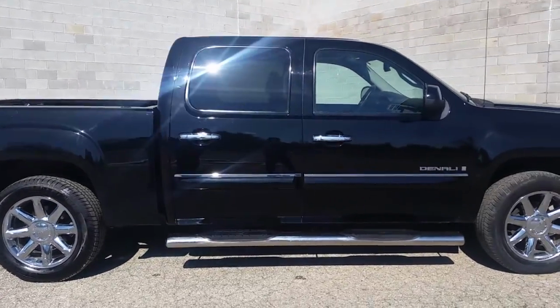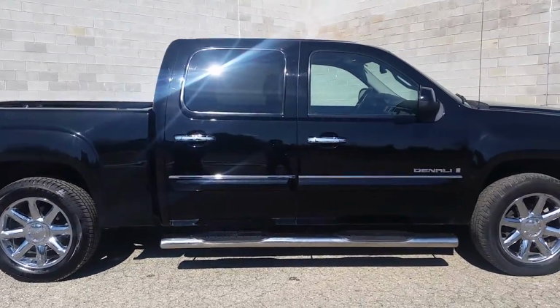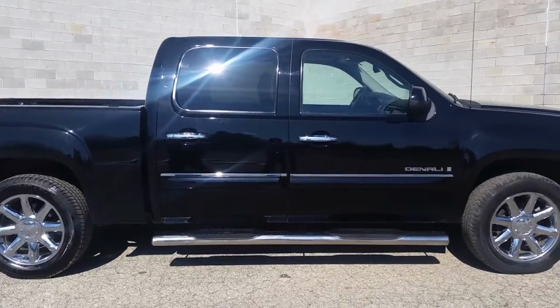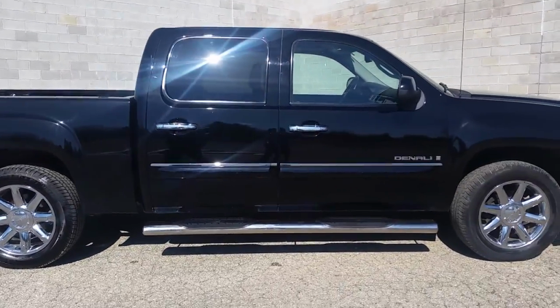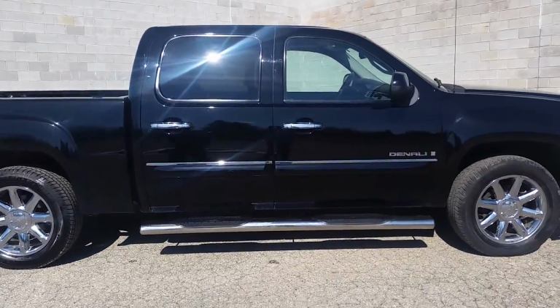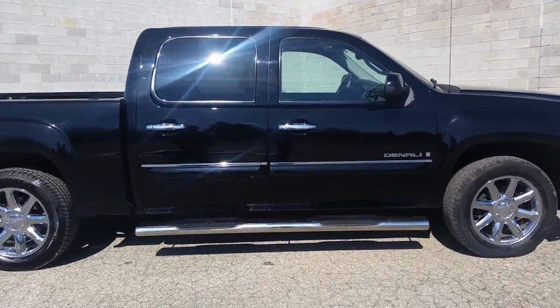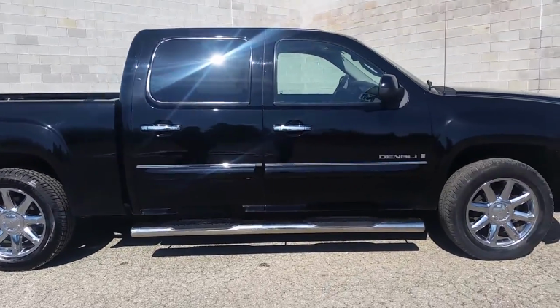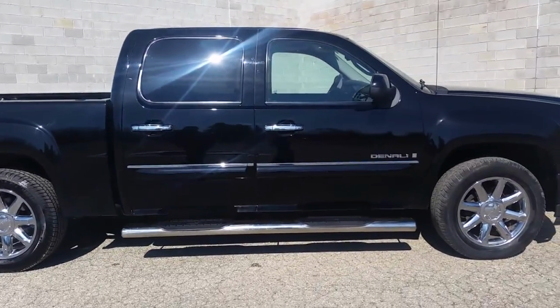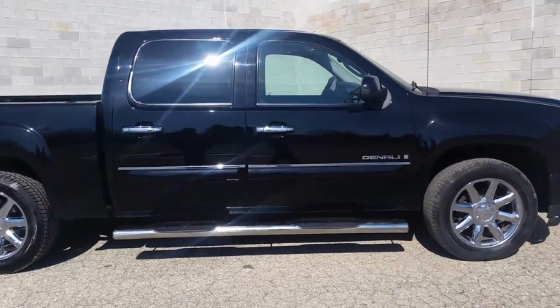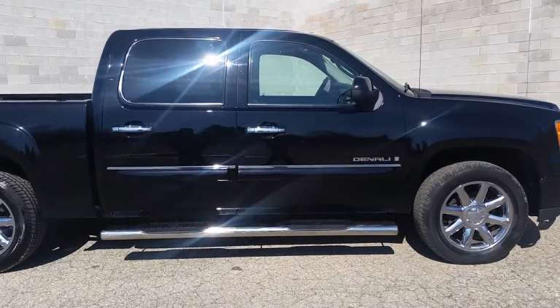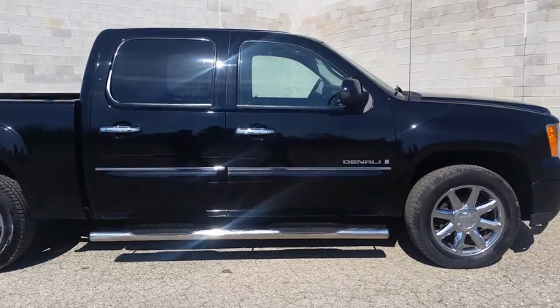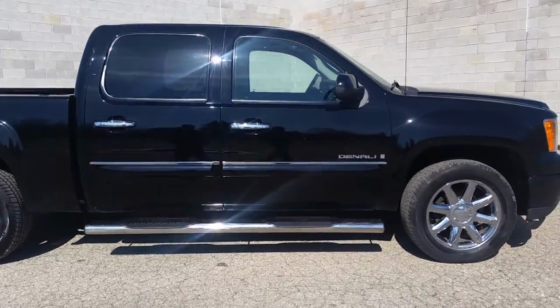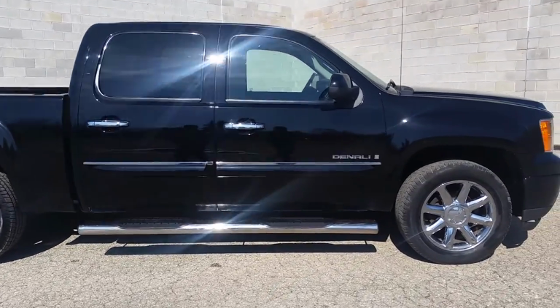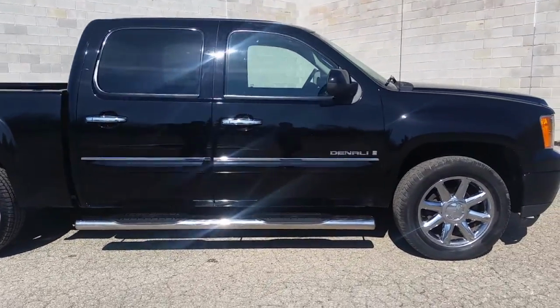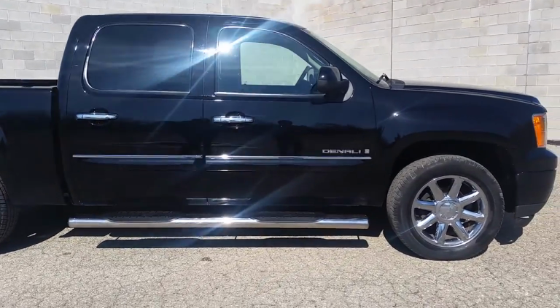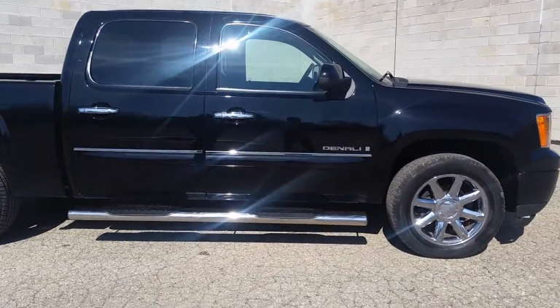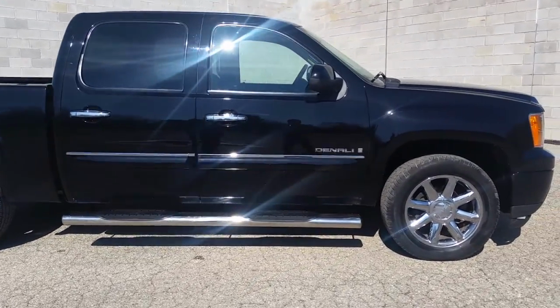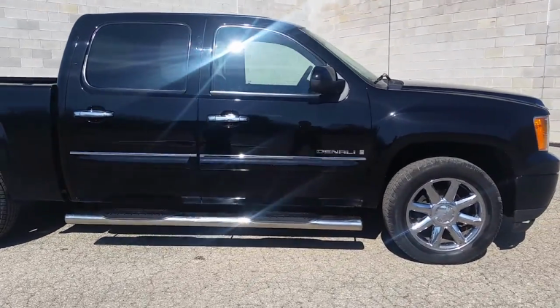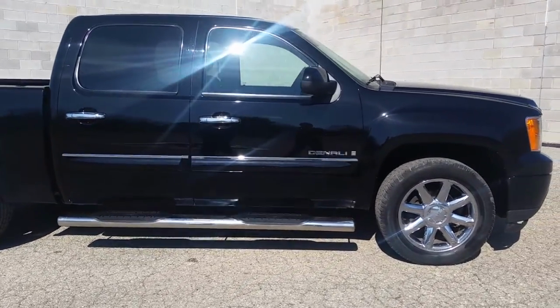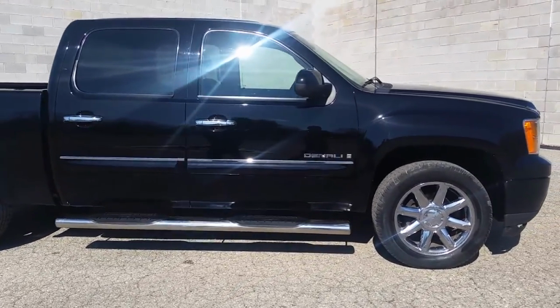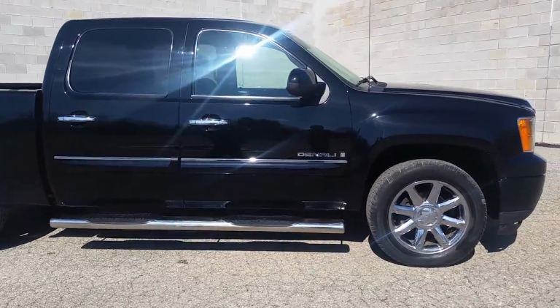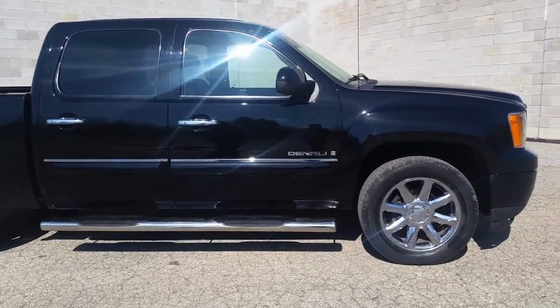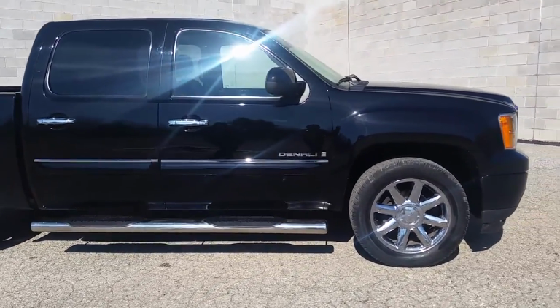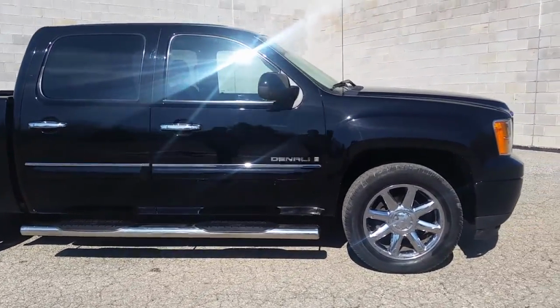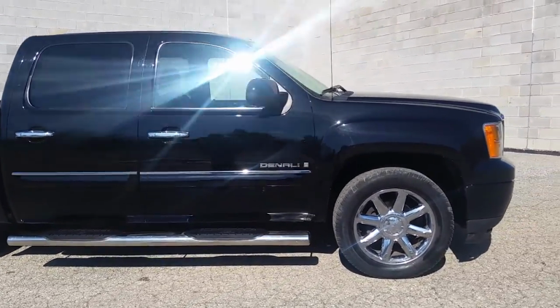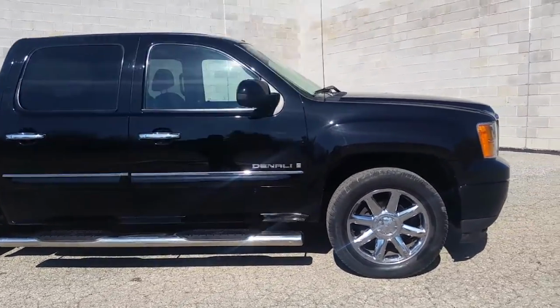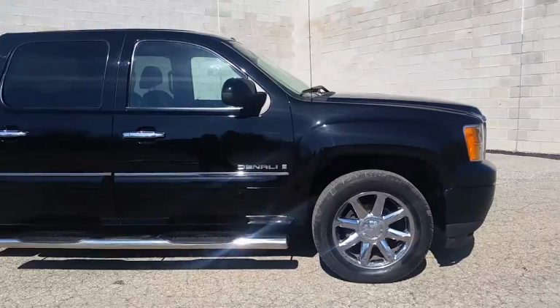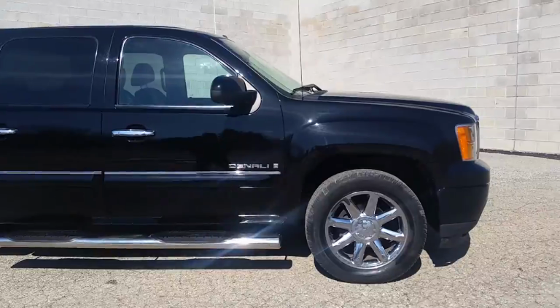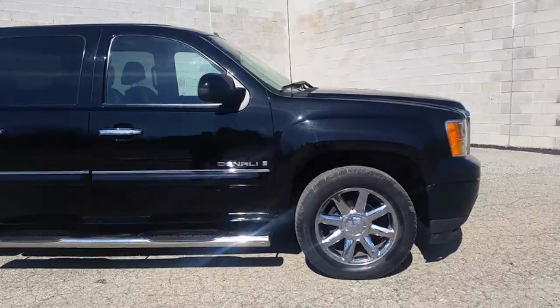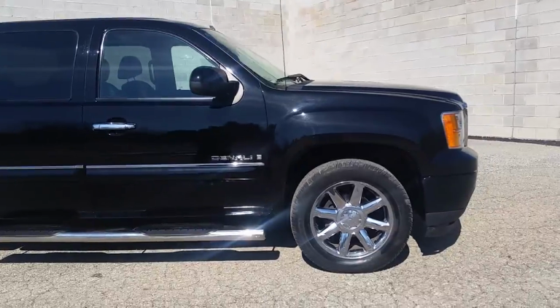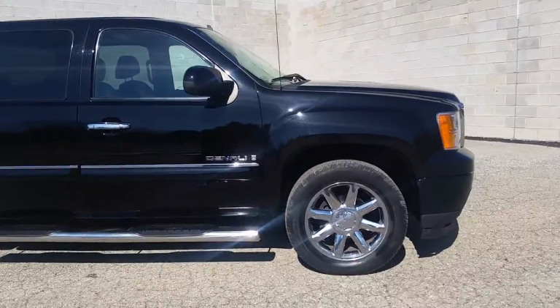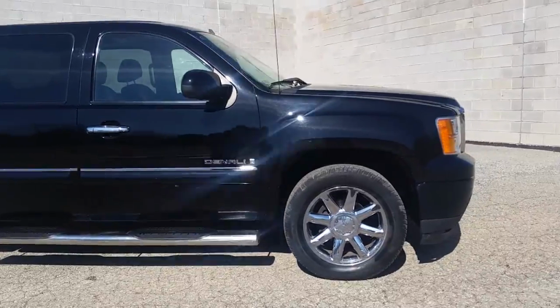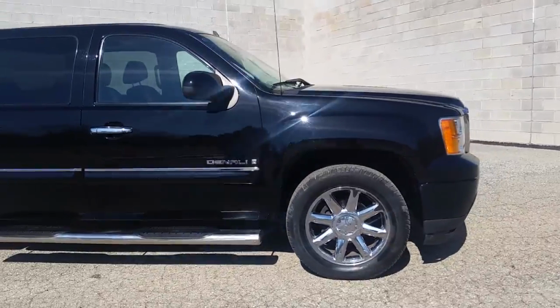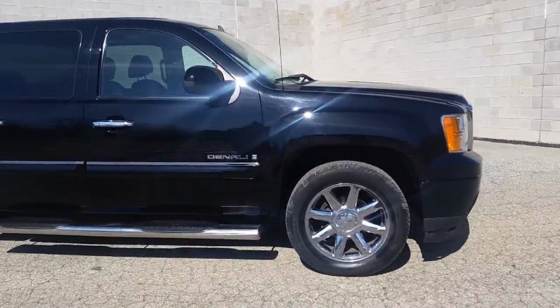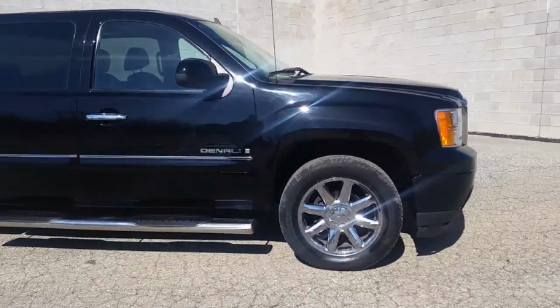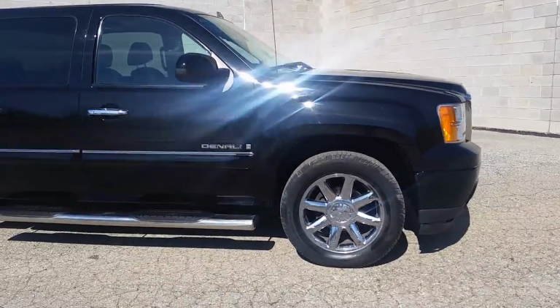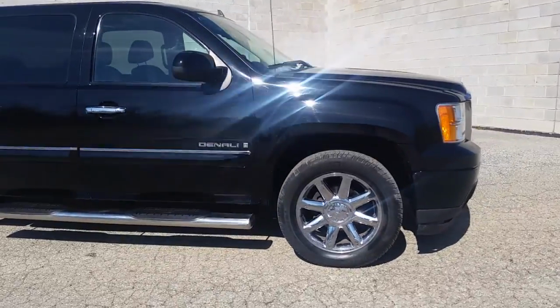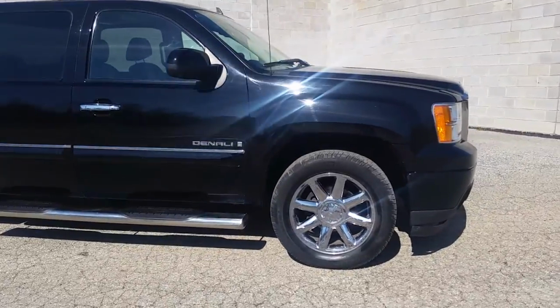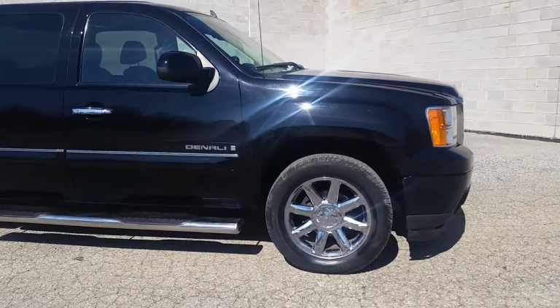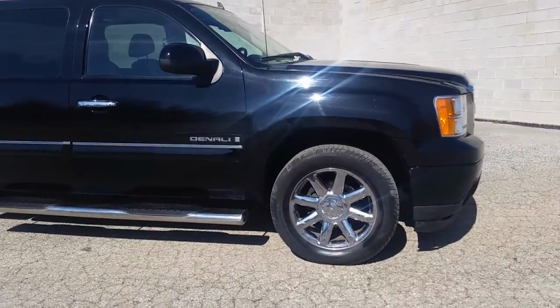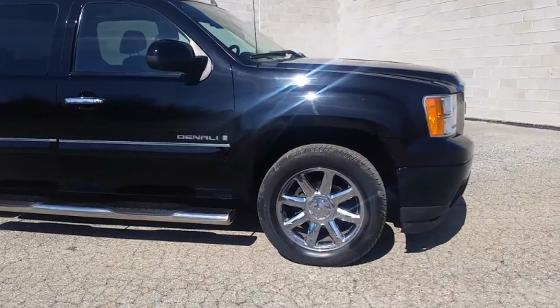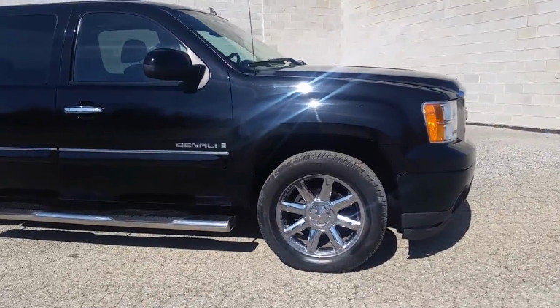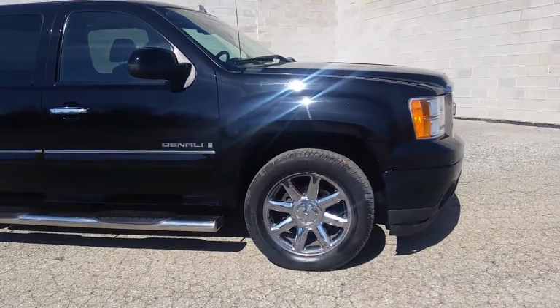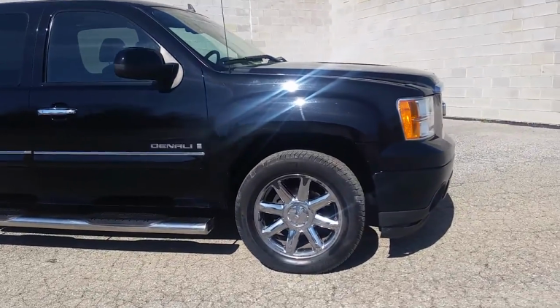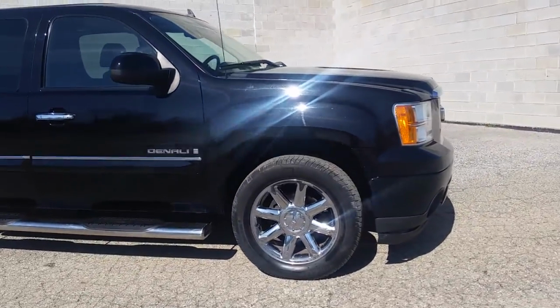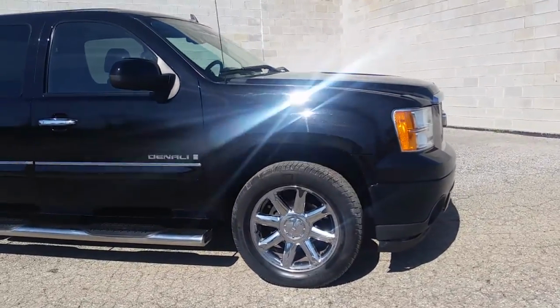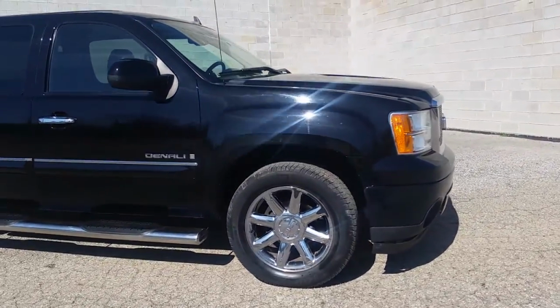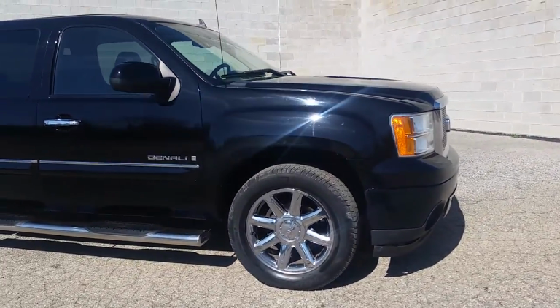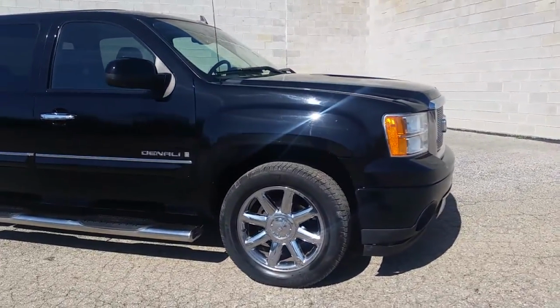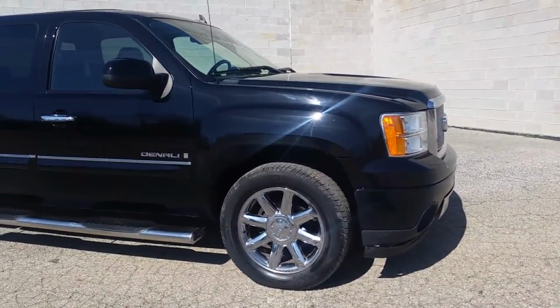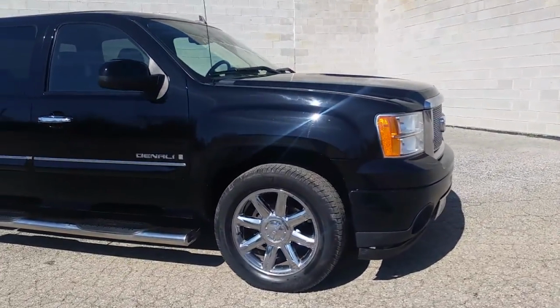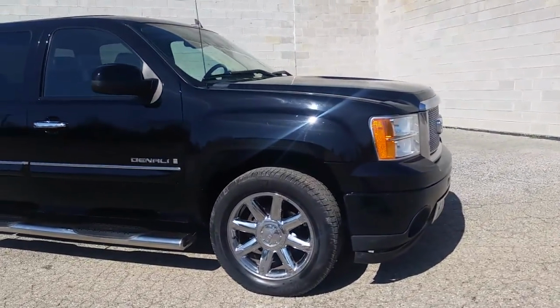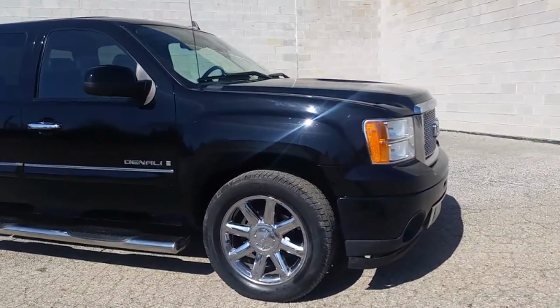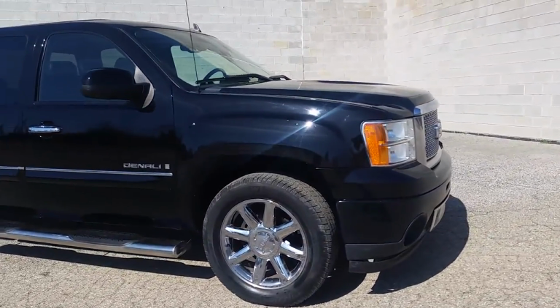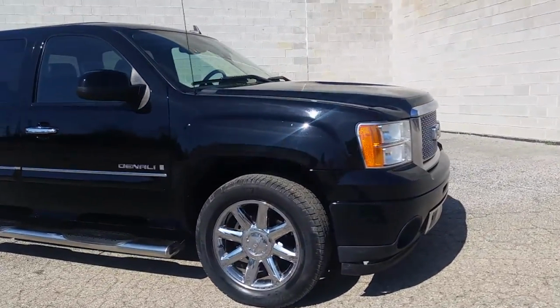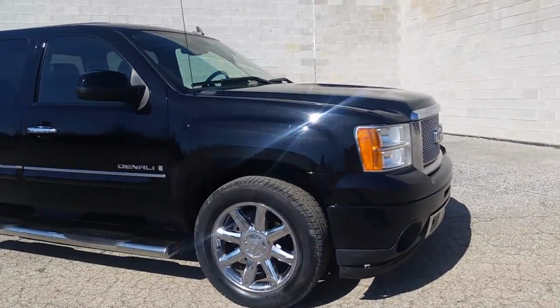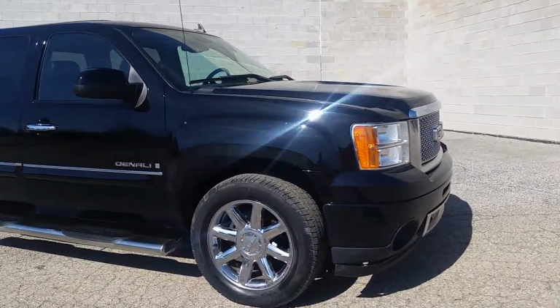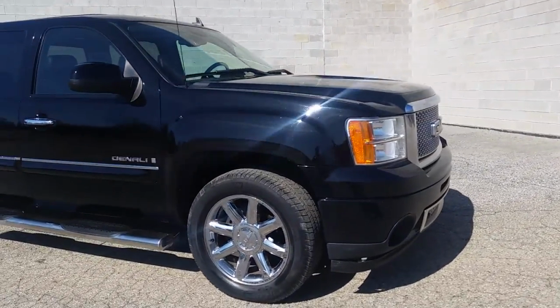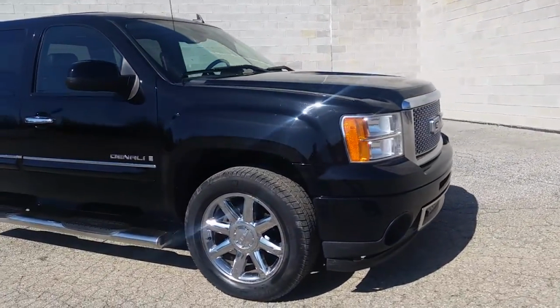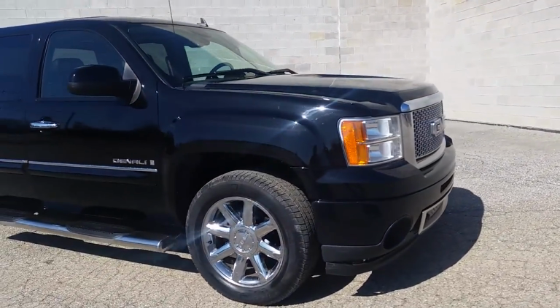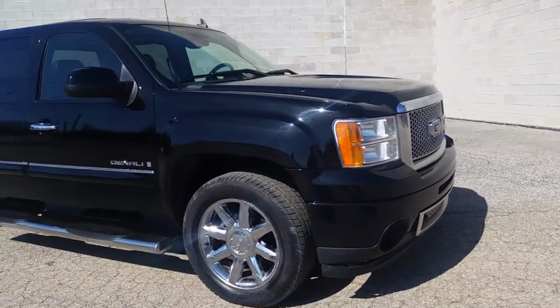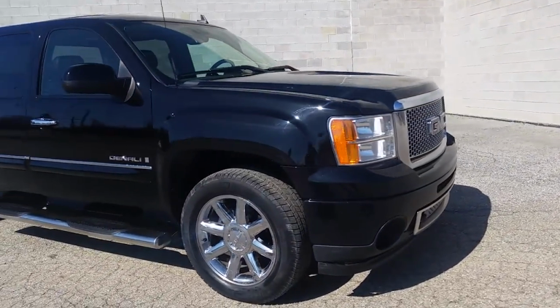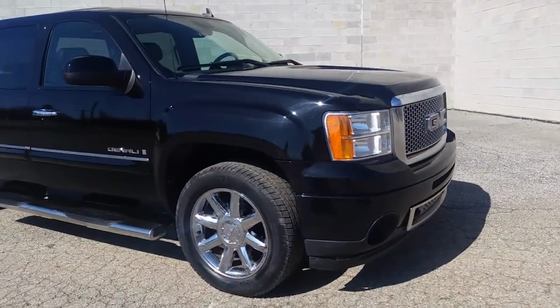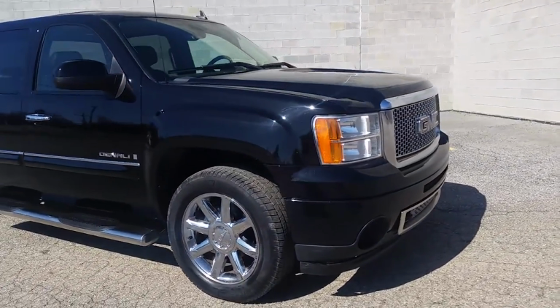This truck looks sharp, runs strong. It's a 10 out of 10. Don't miss this one, you won't be disappointed.